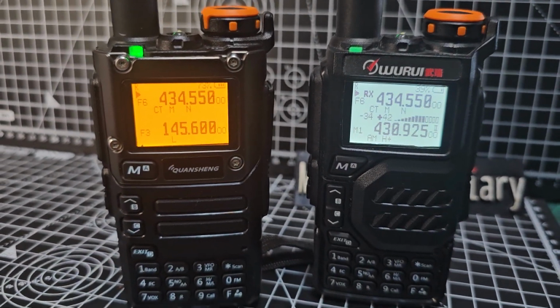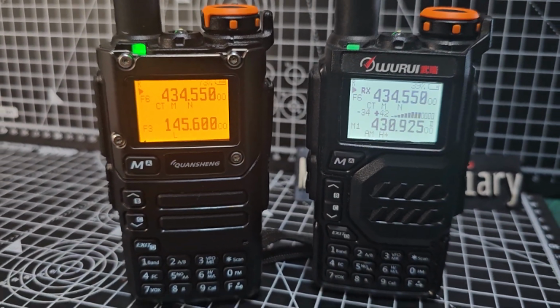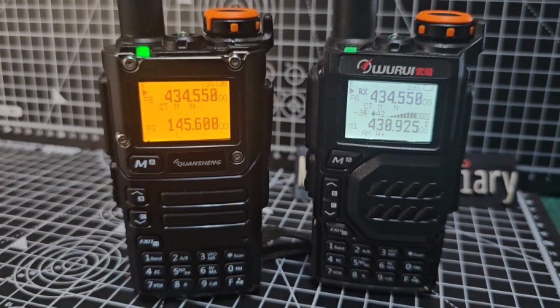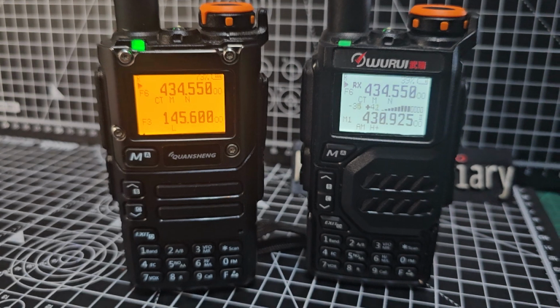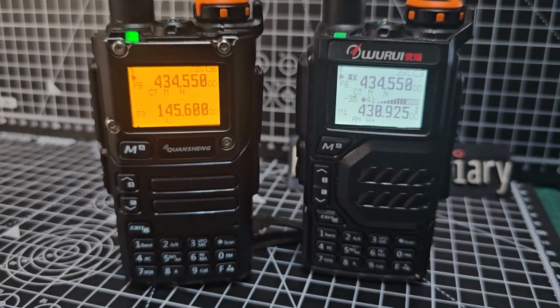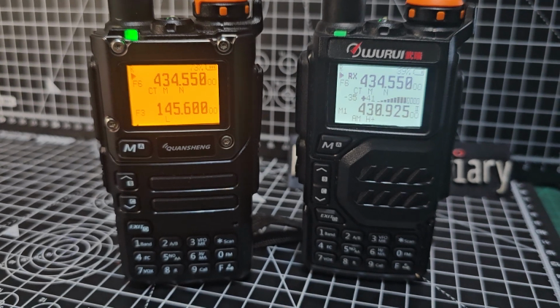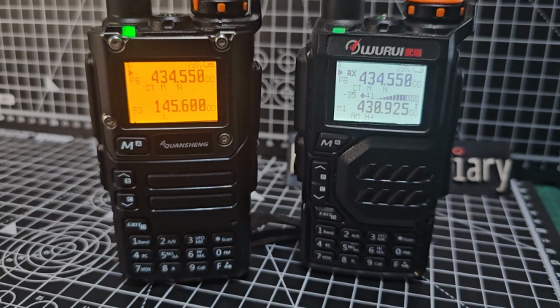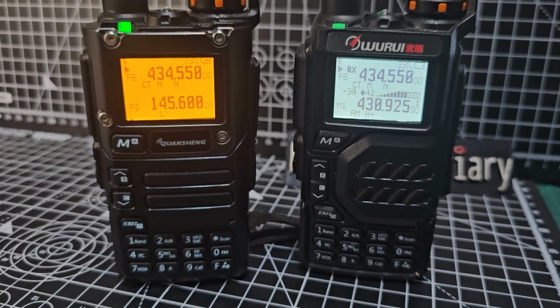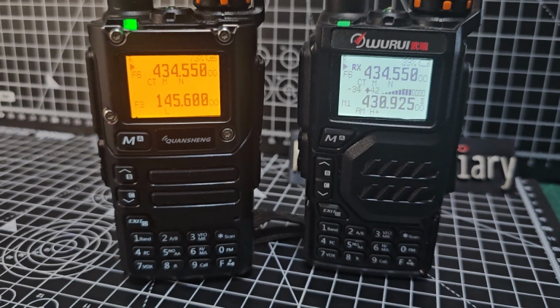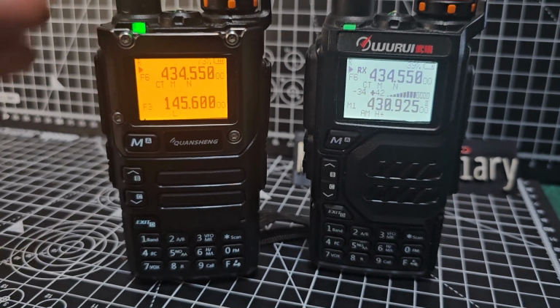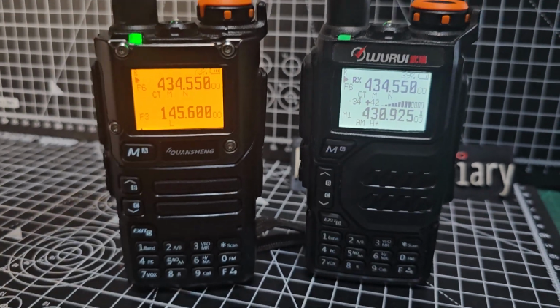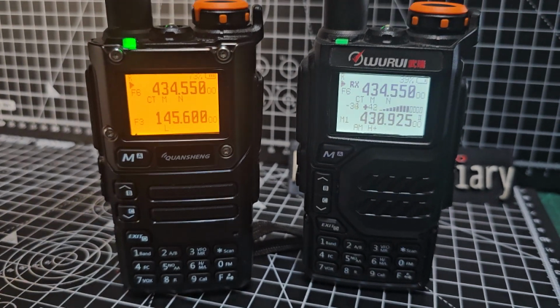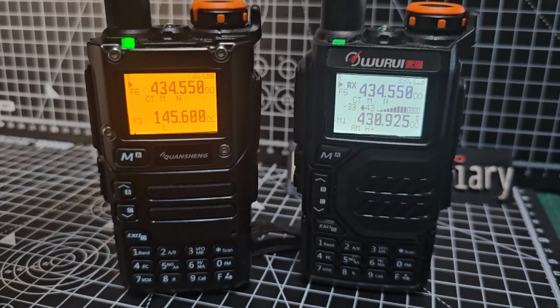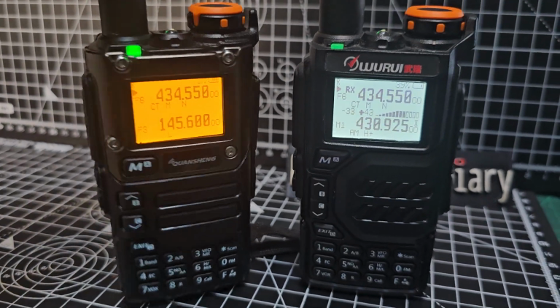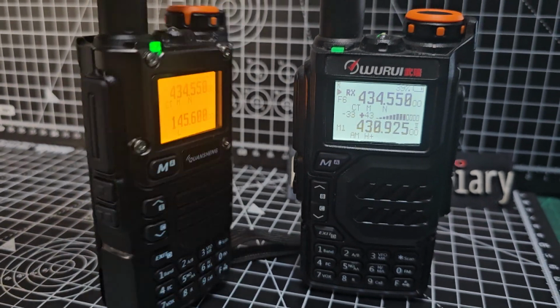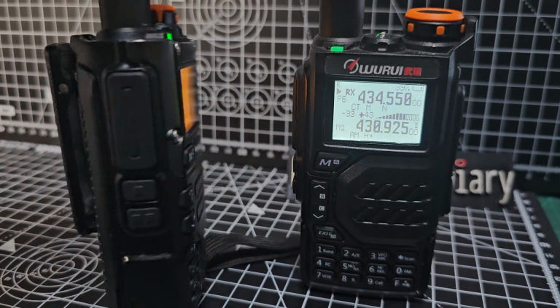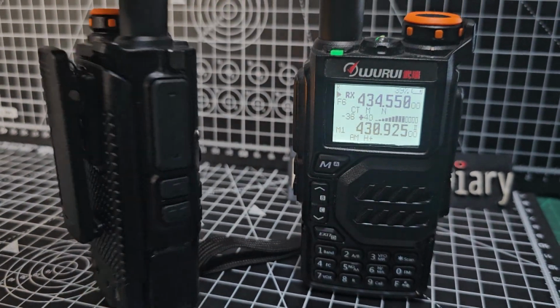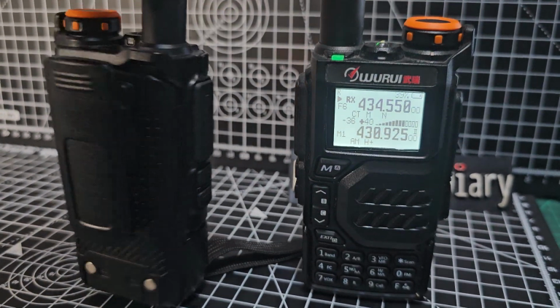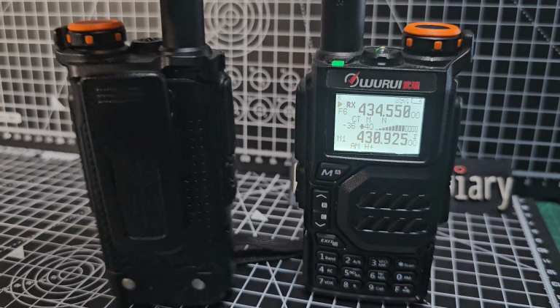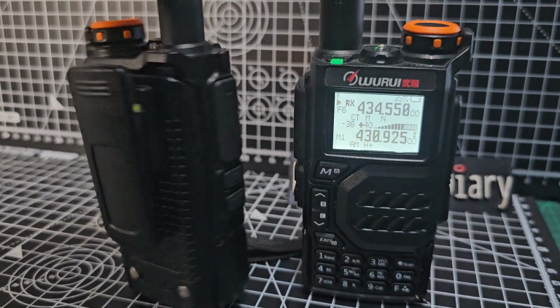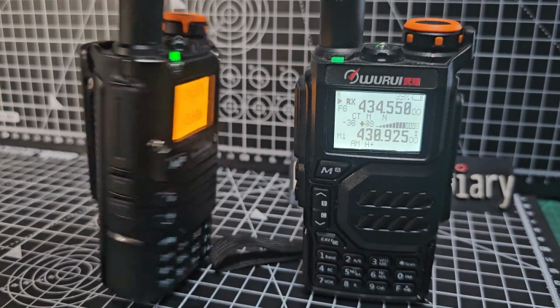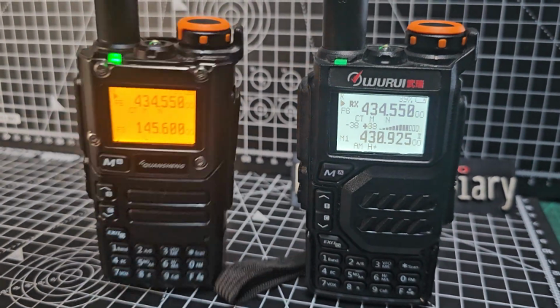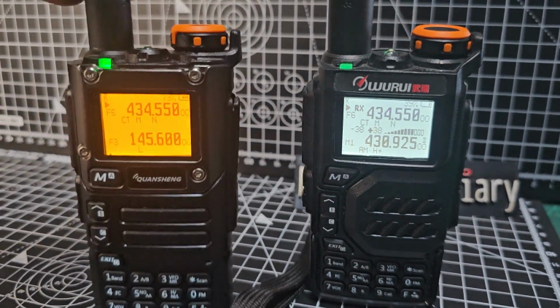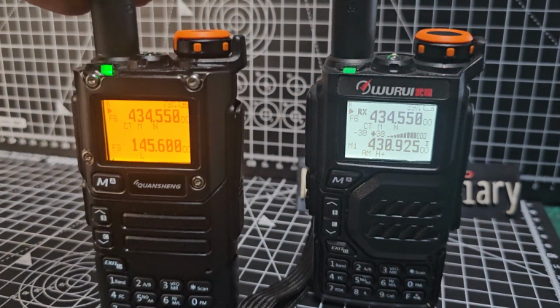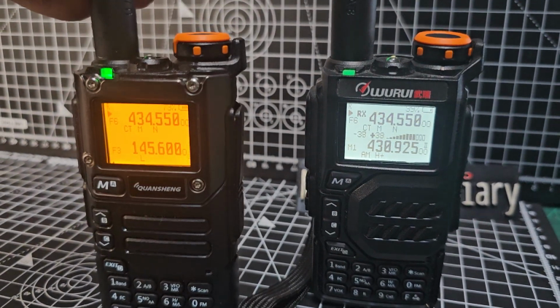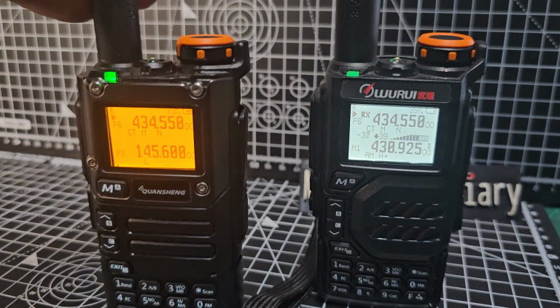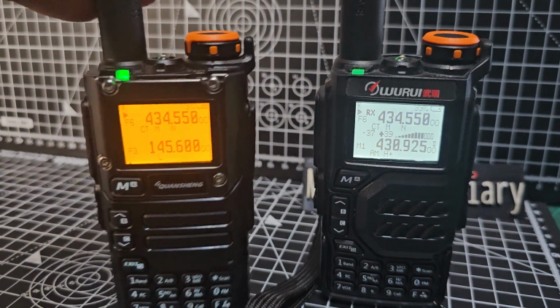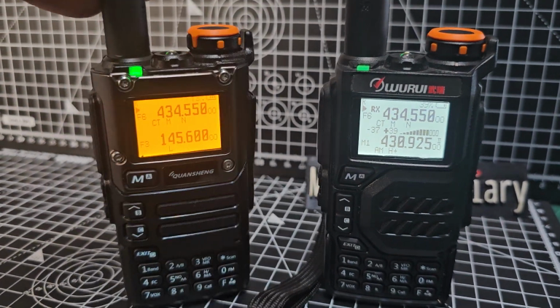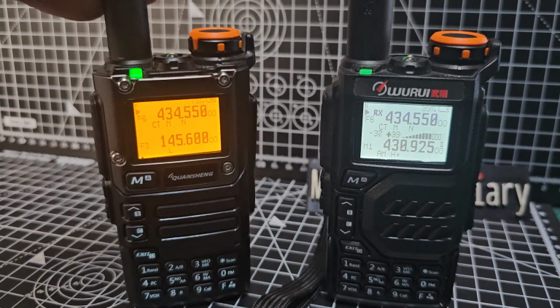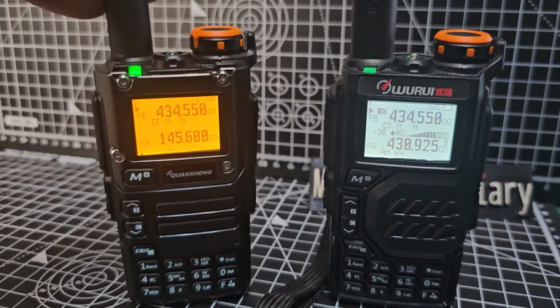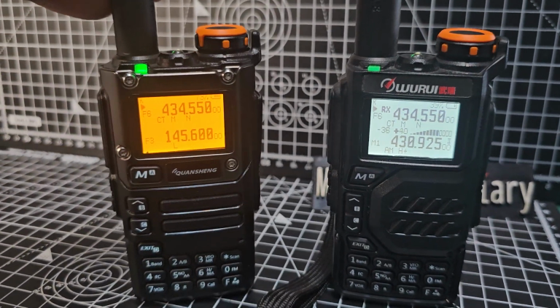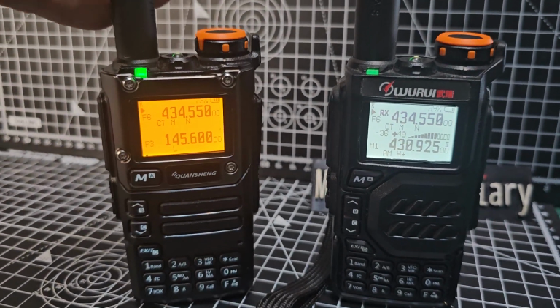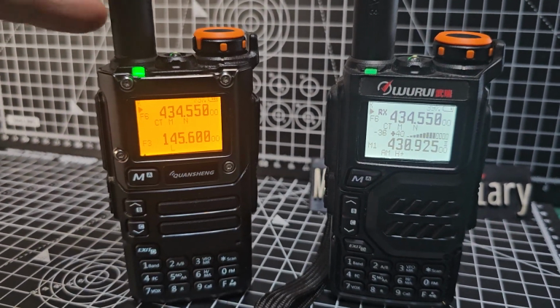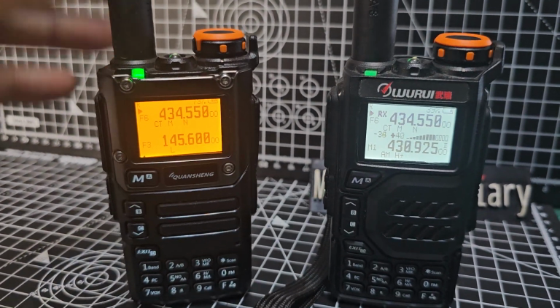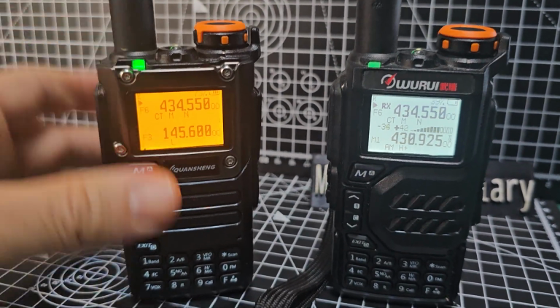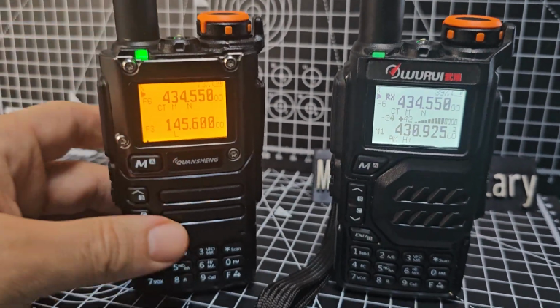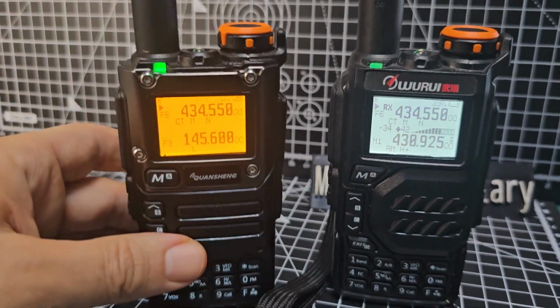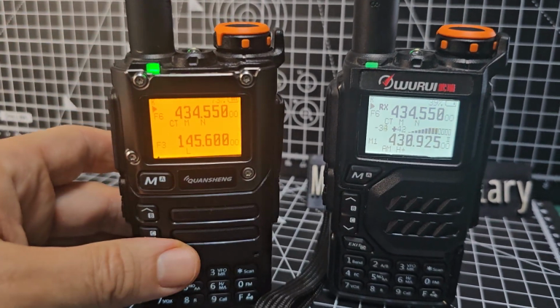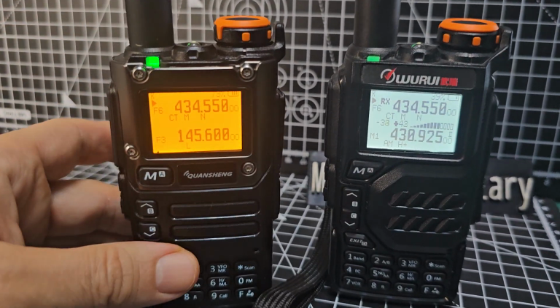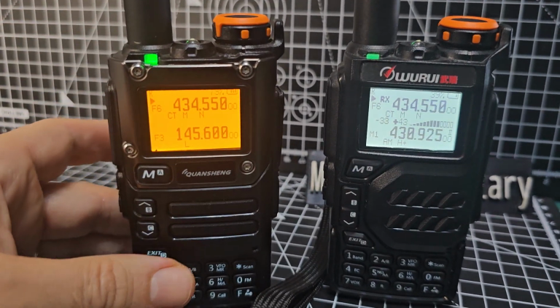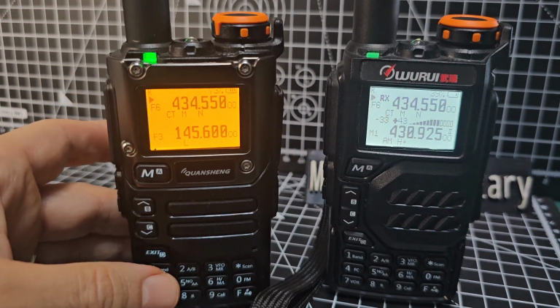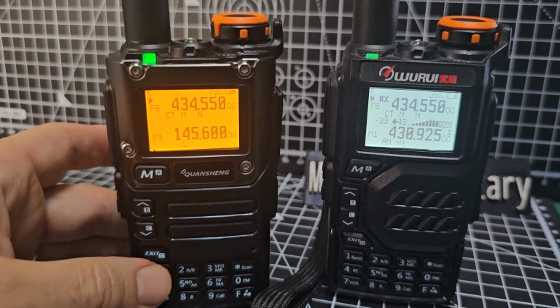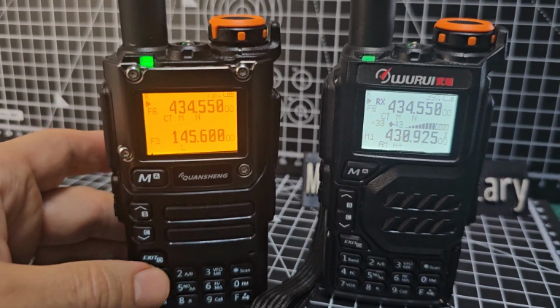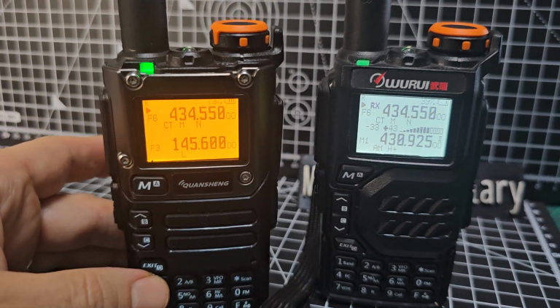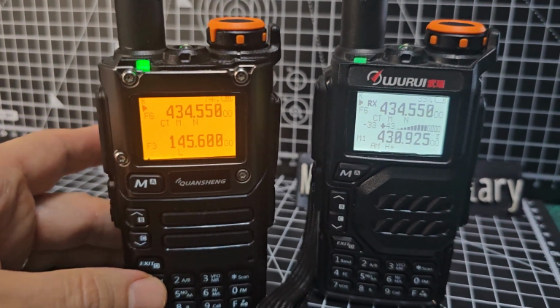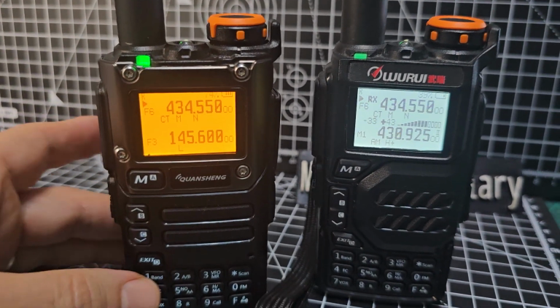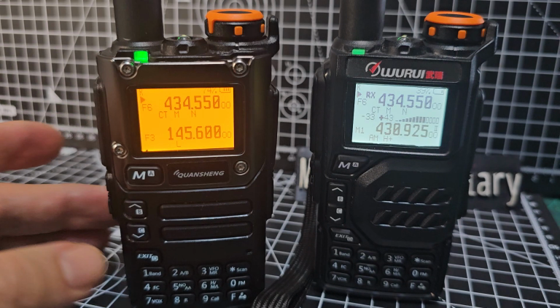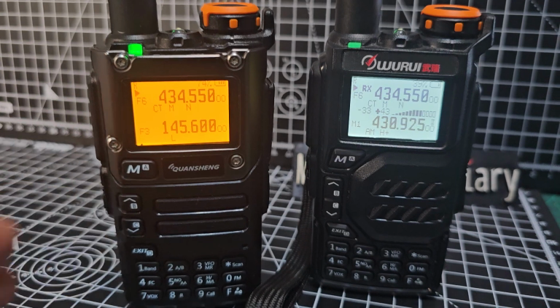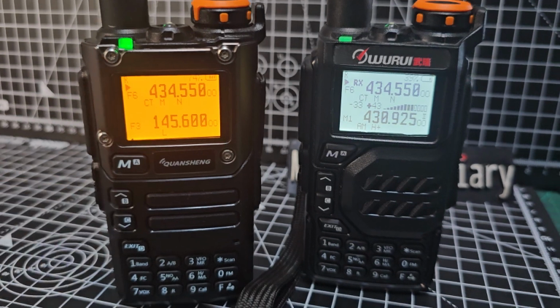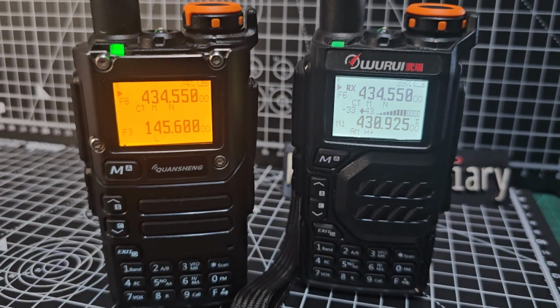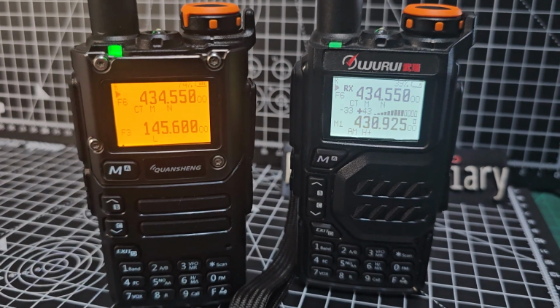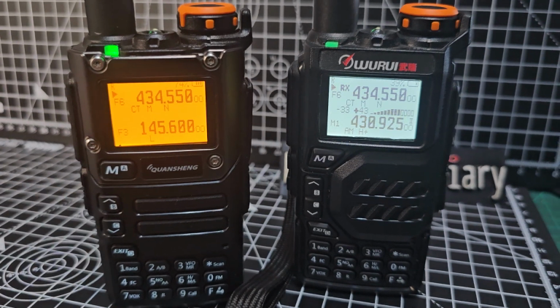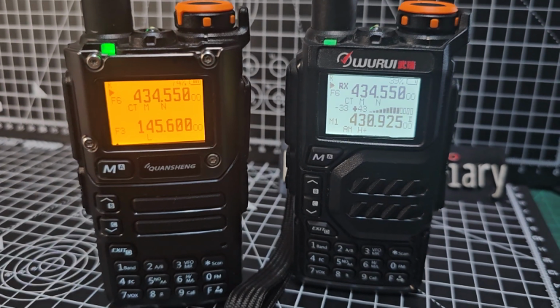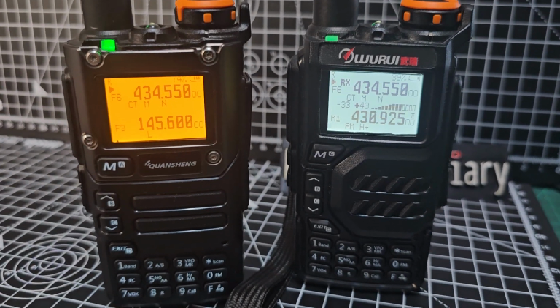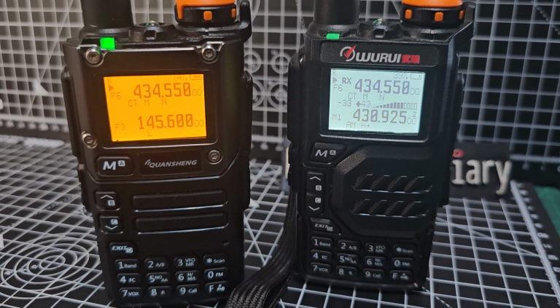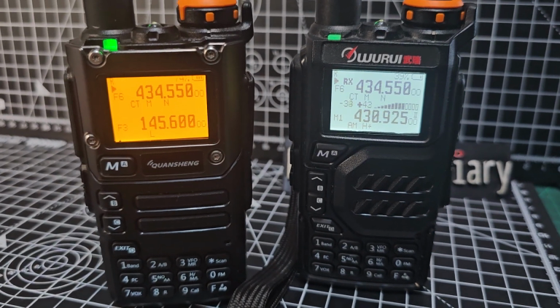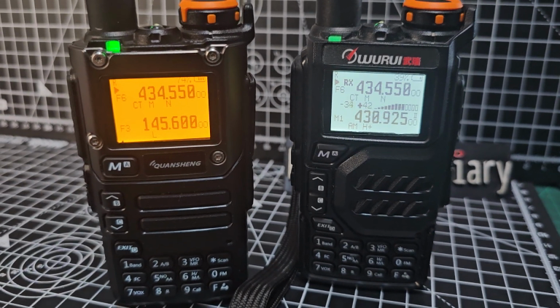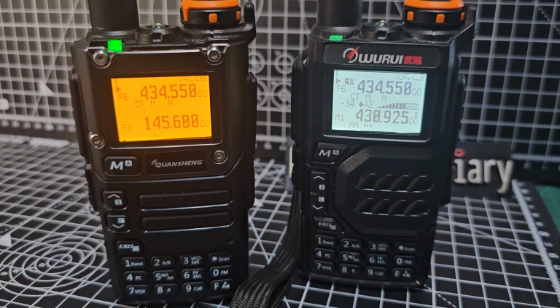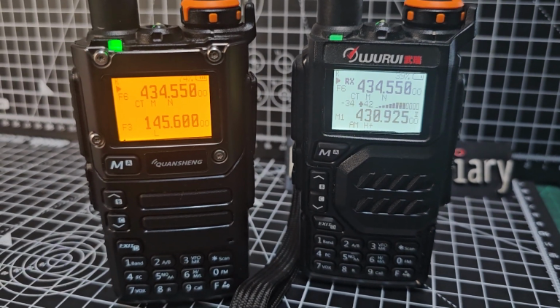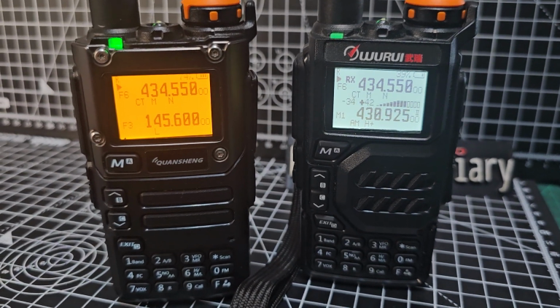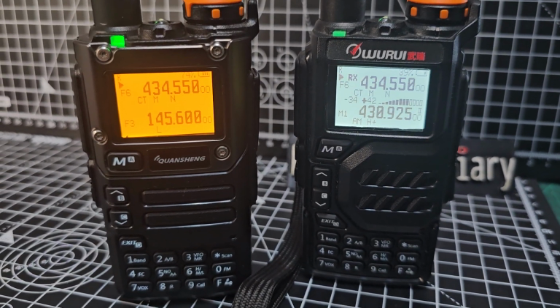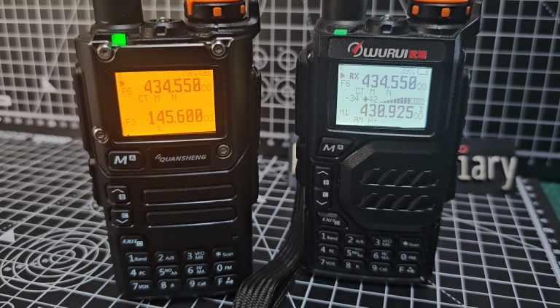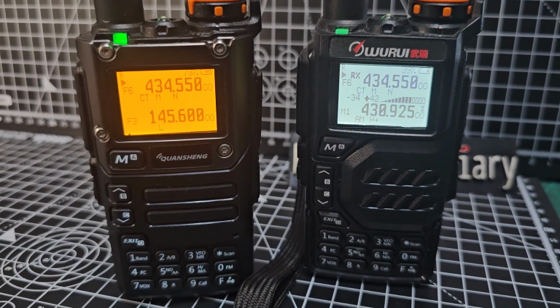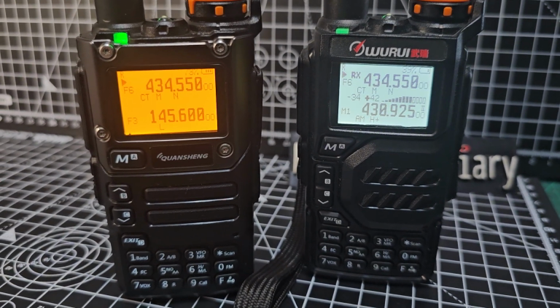They're both exactly the same, whether you like them in black and white, black and yellow, or we've got the light blue colour. Having great fun with these.